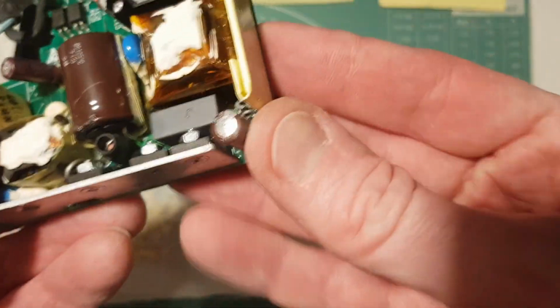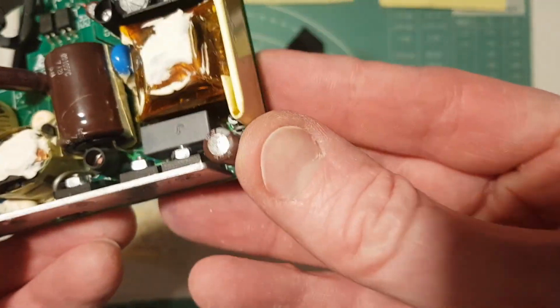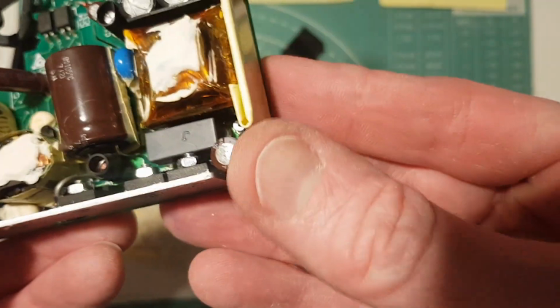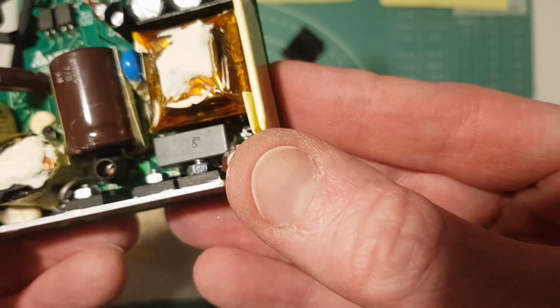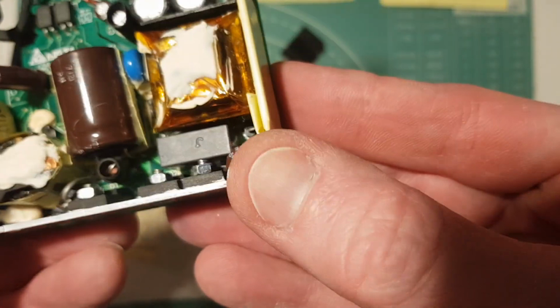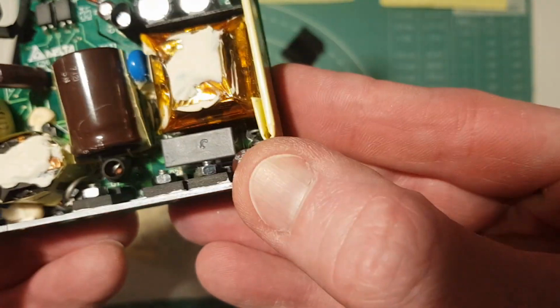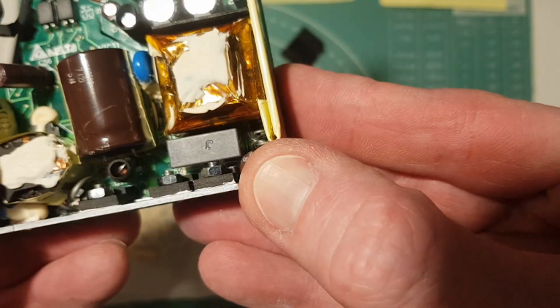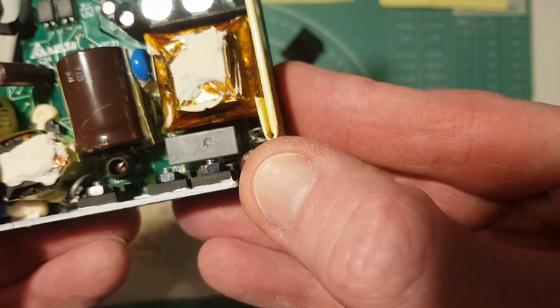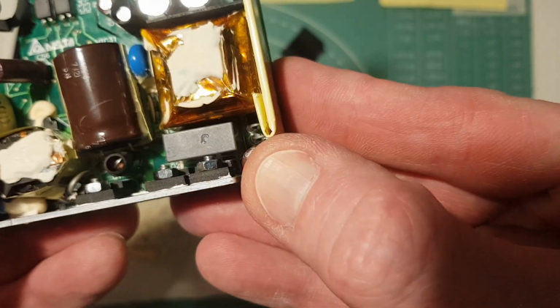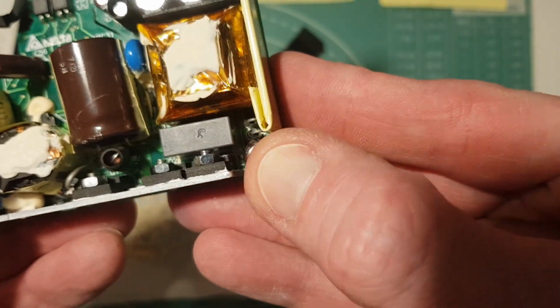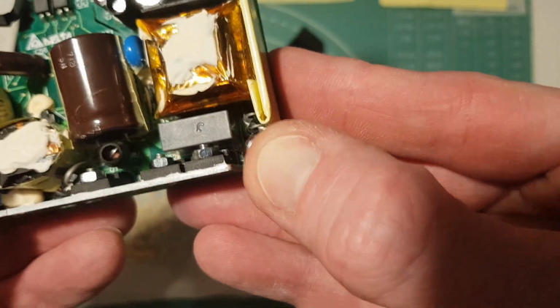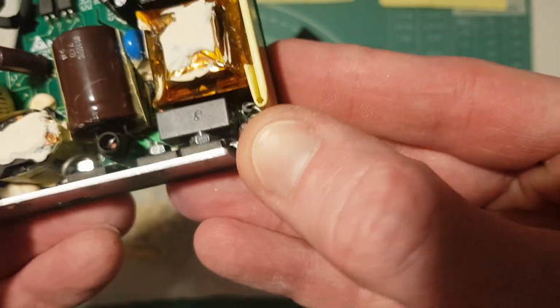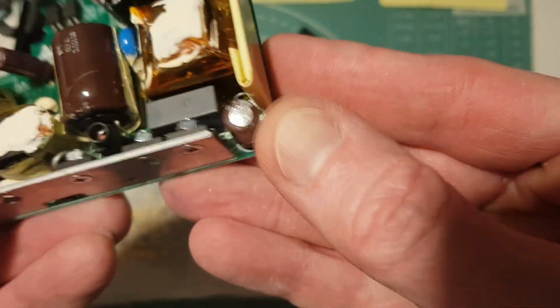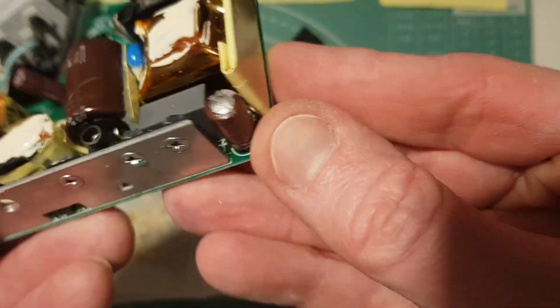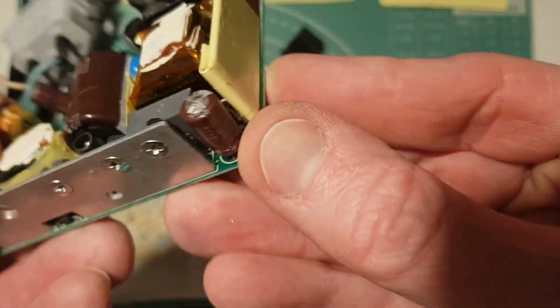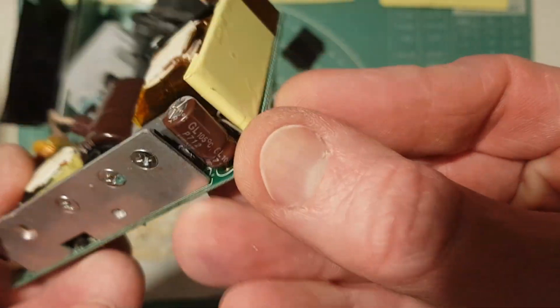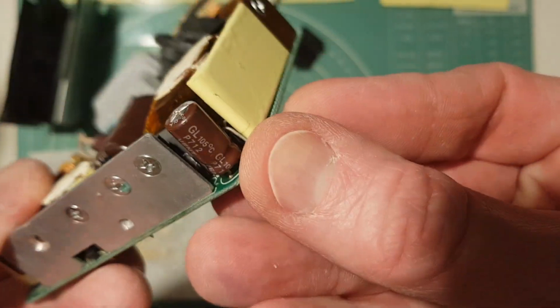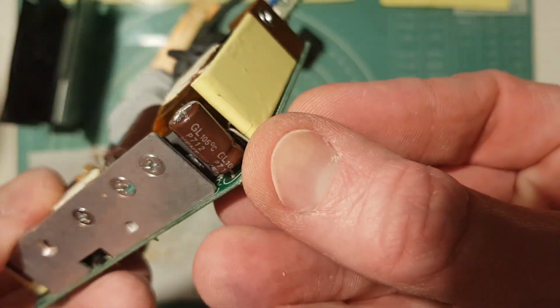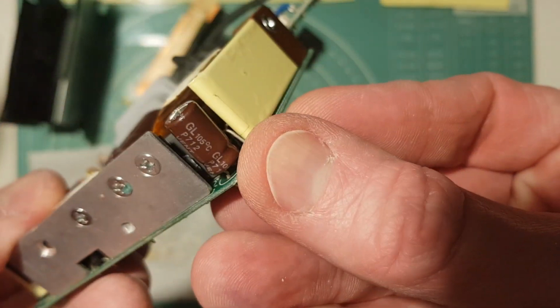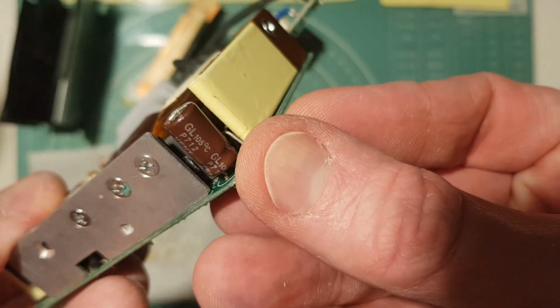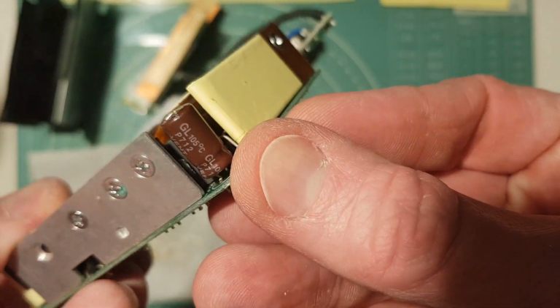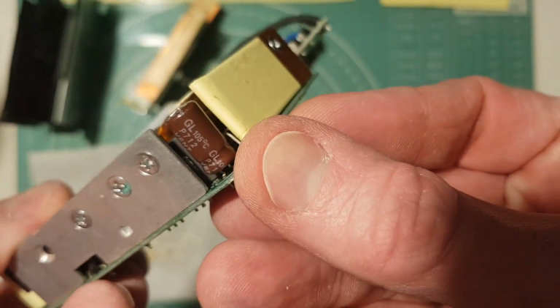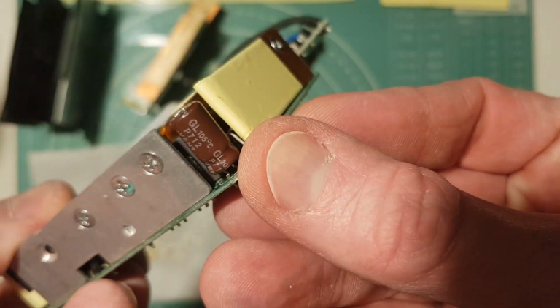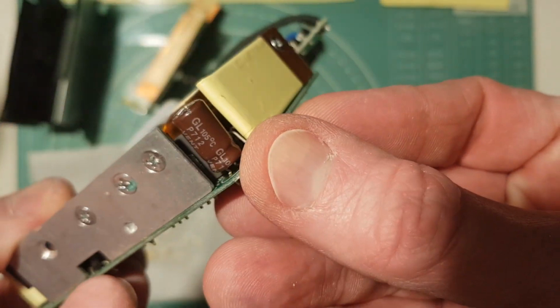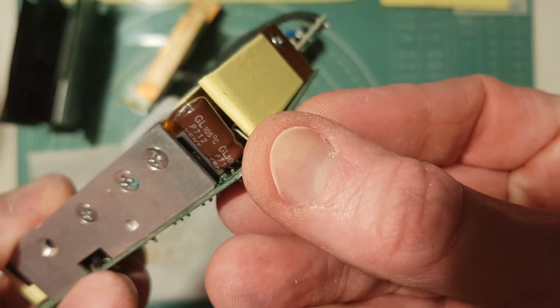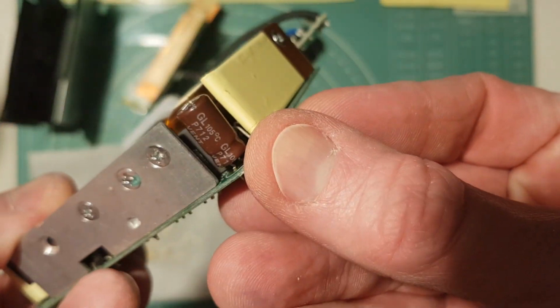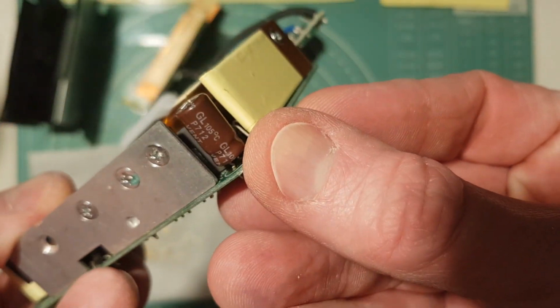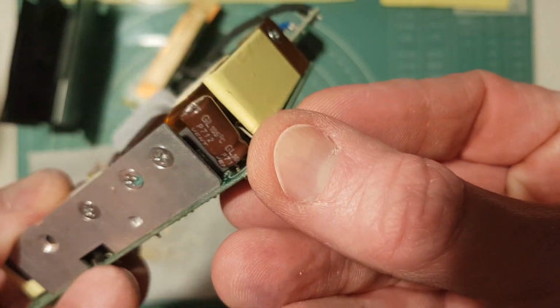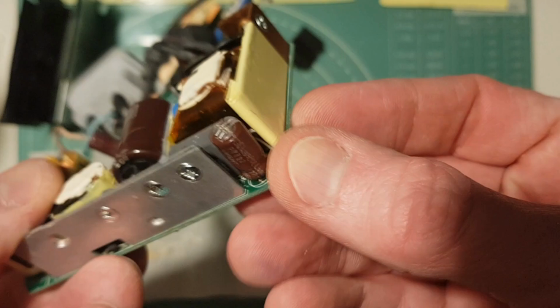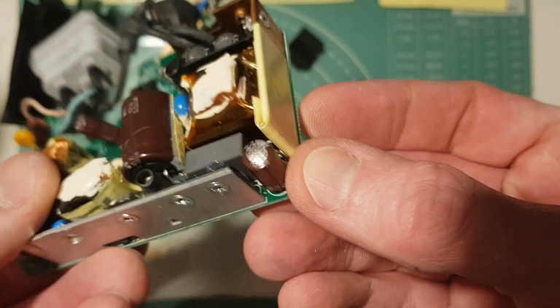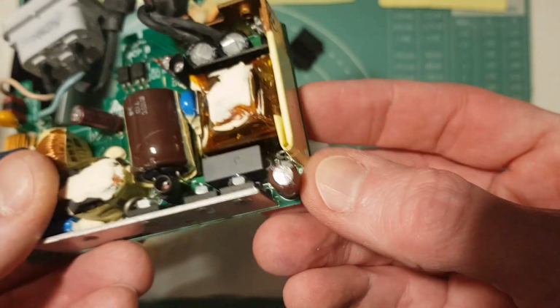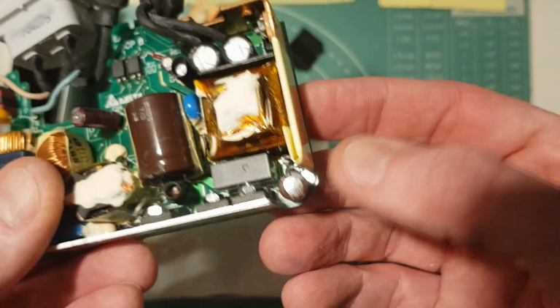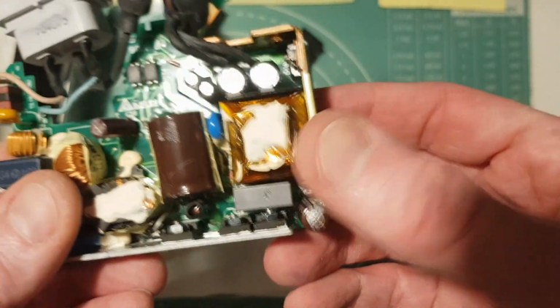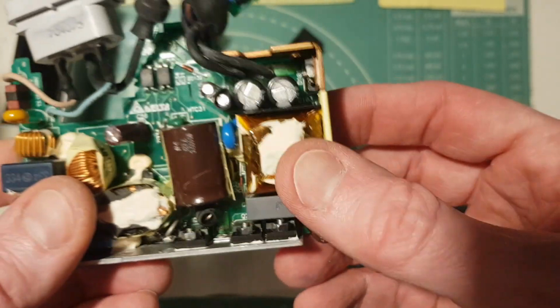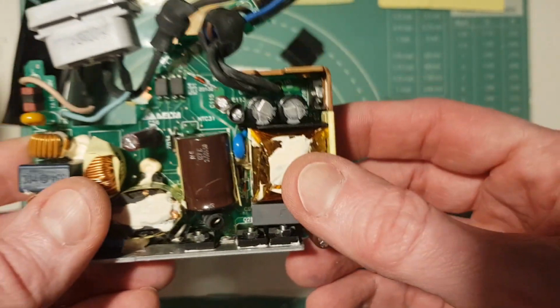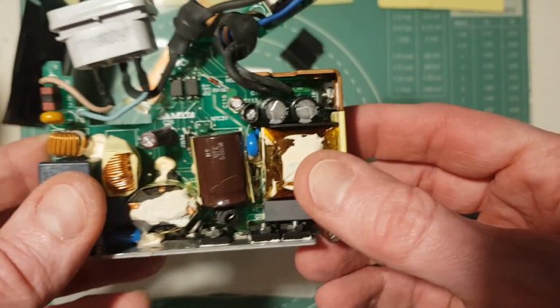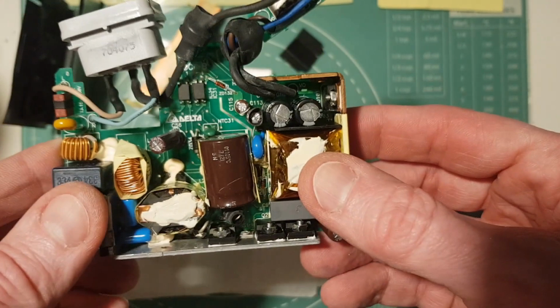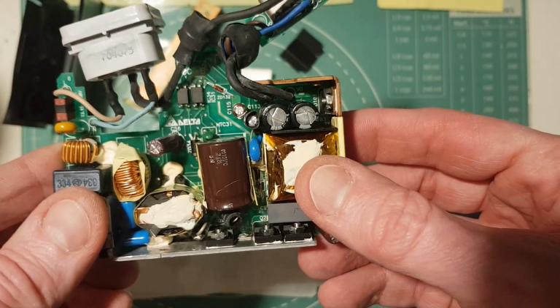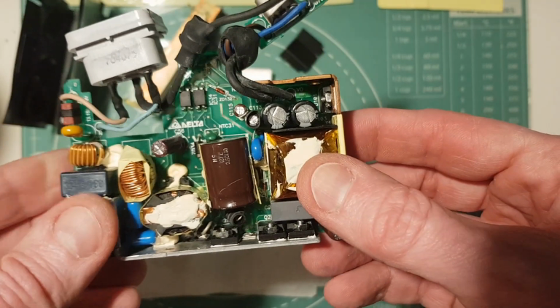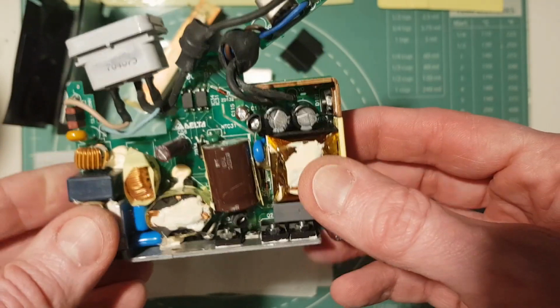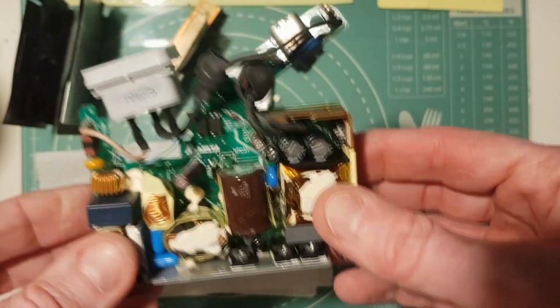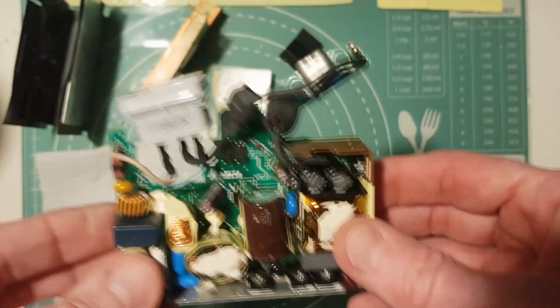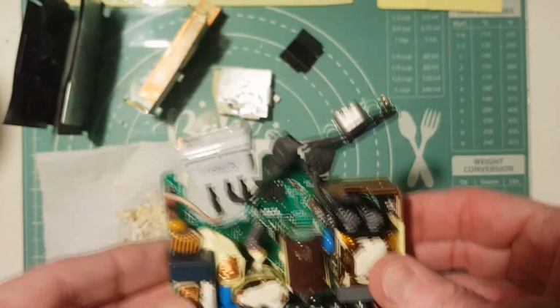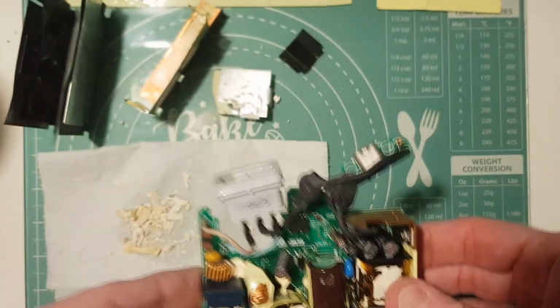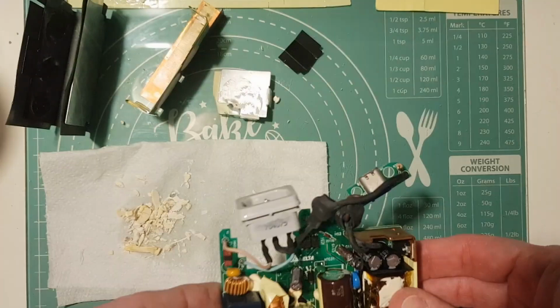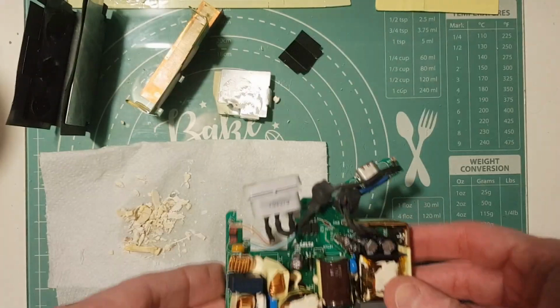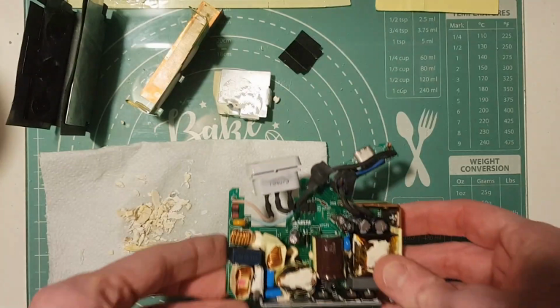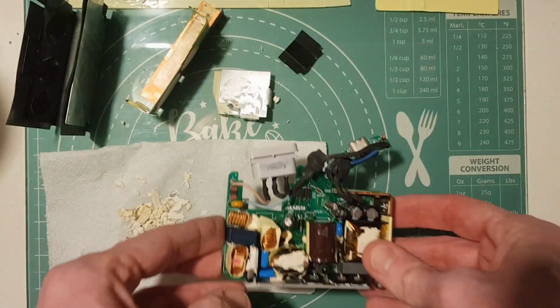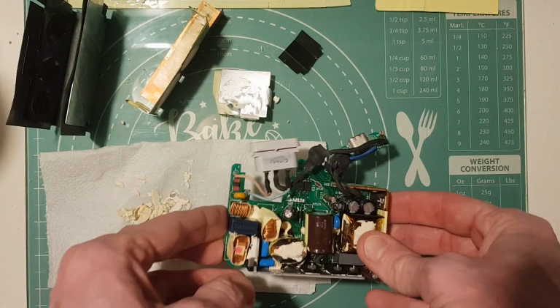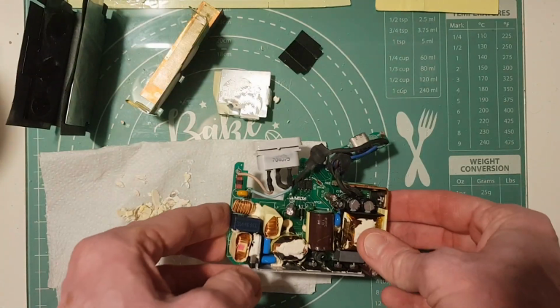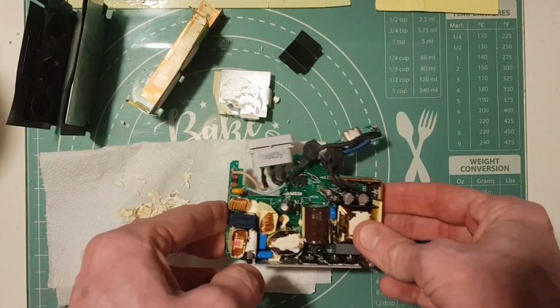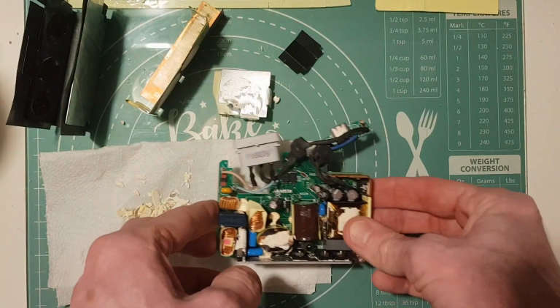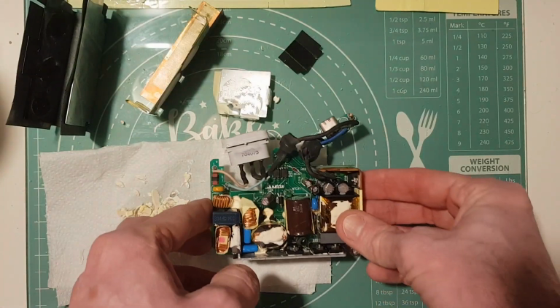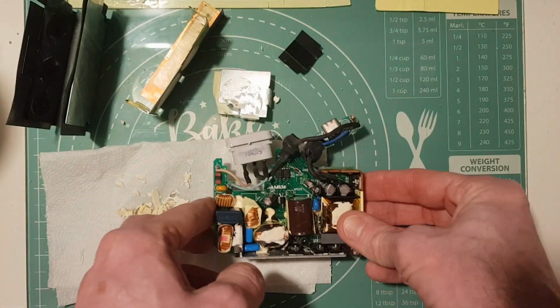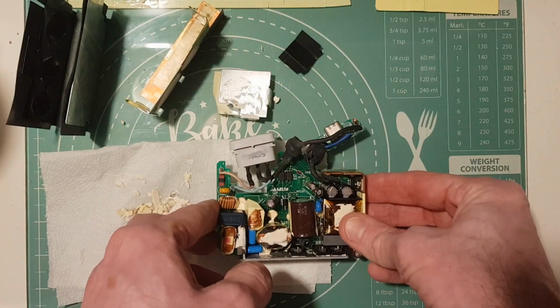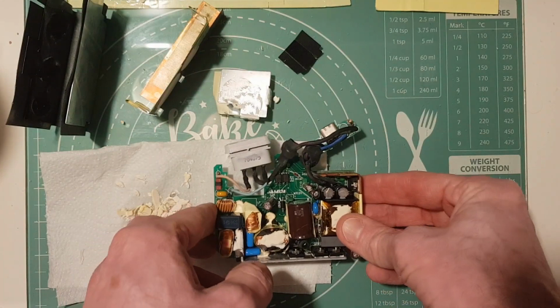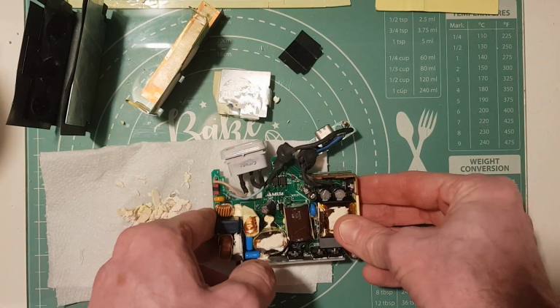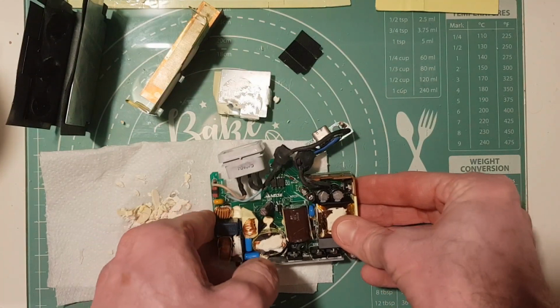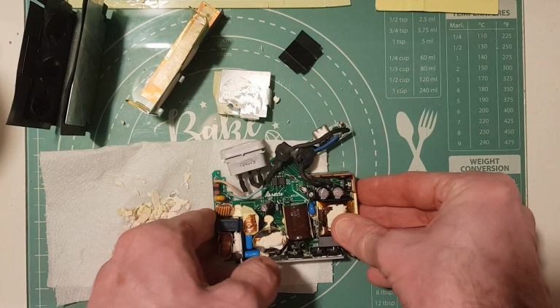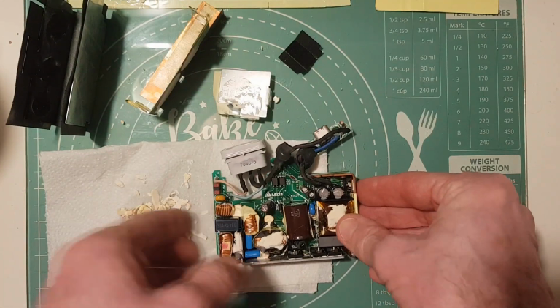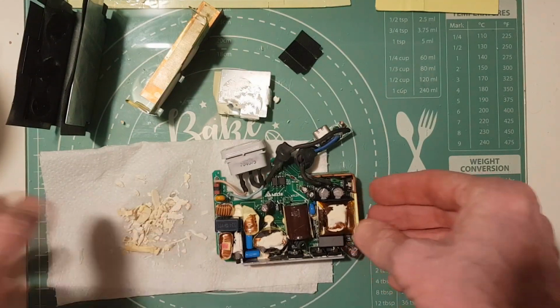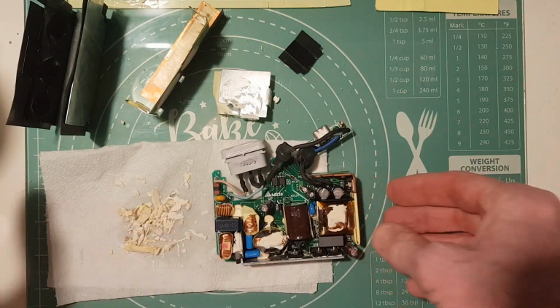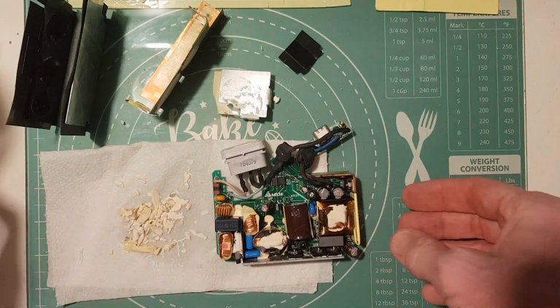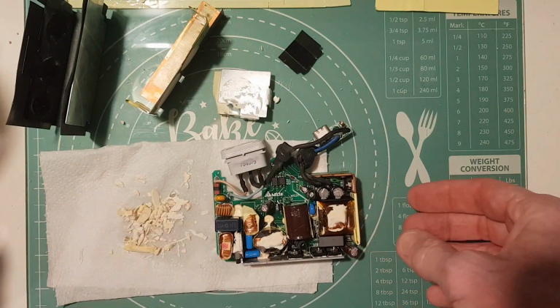I've already started having a look and I can already see this capacitor in the corner looks slightly swollen, so there's definitely something there we're going to have to look at.